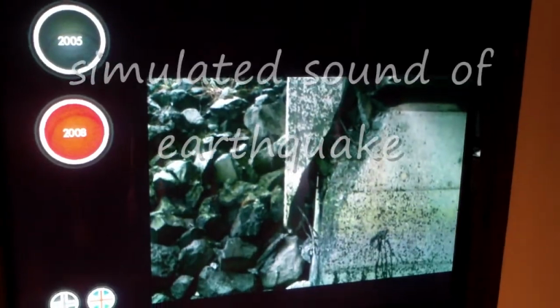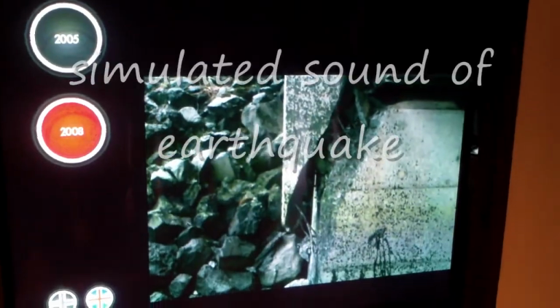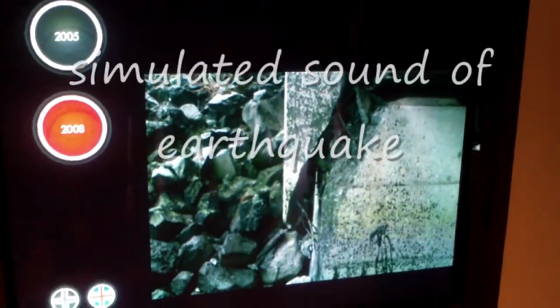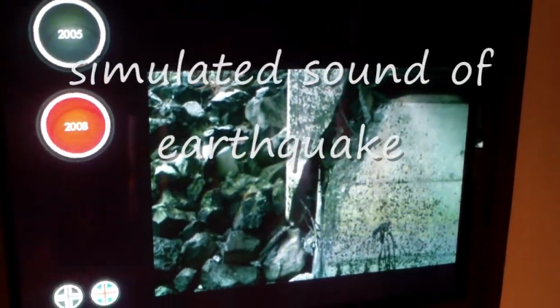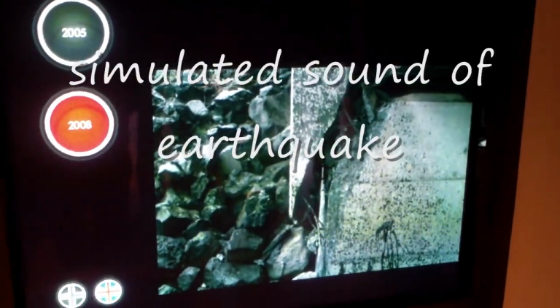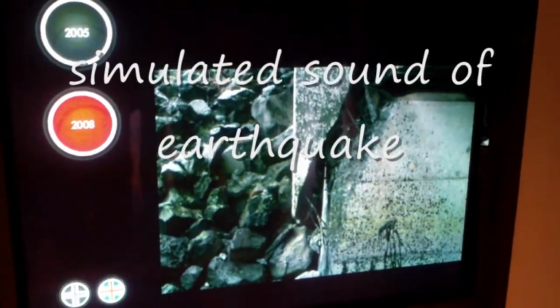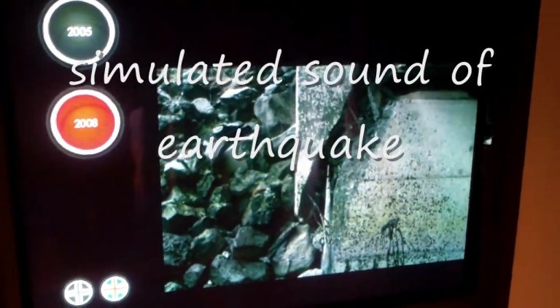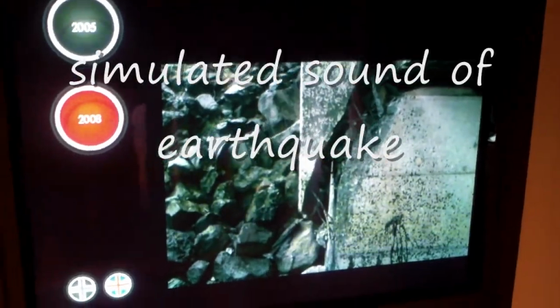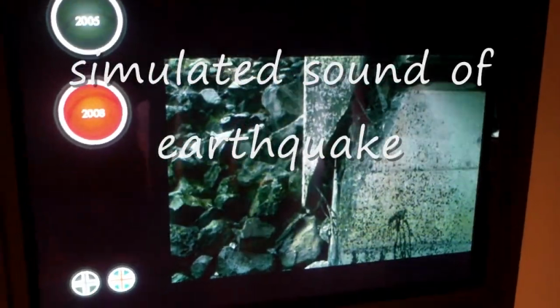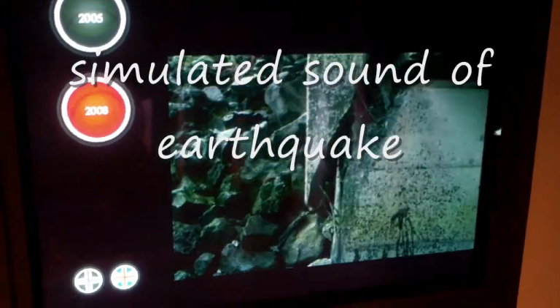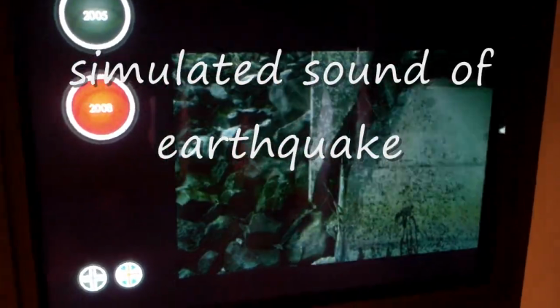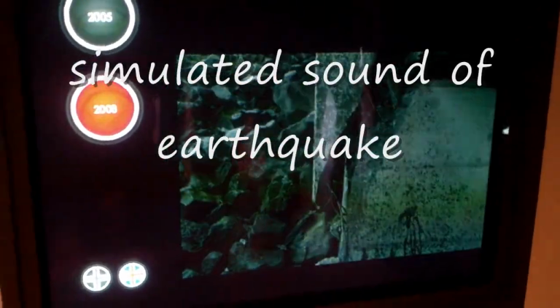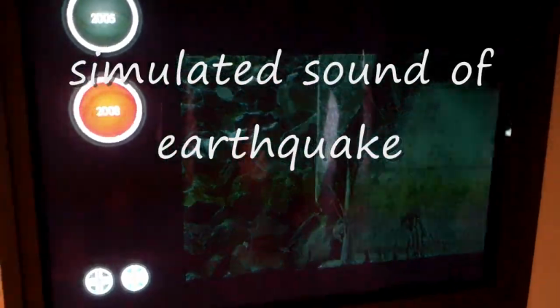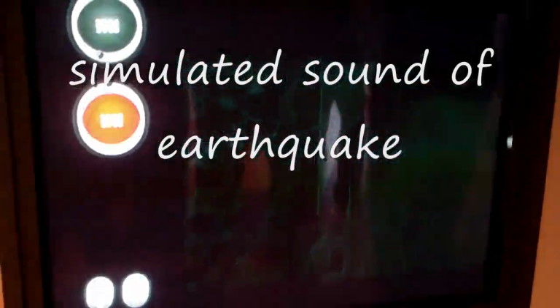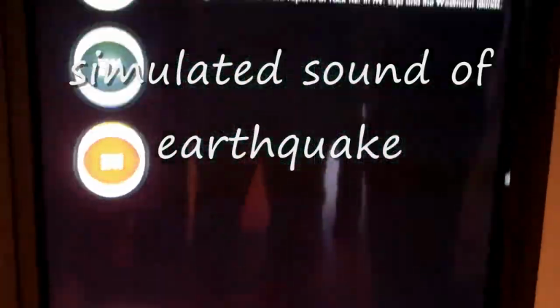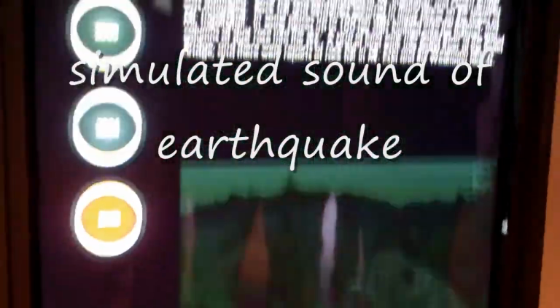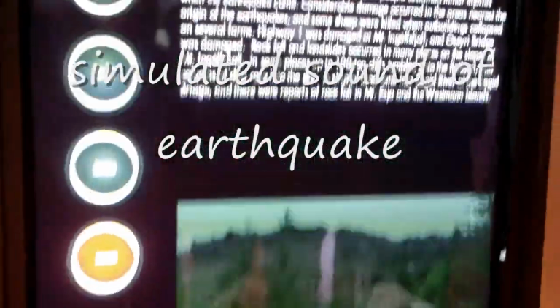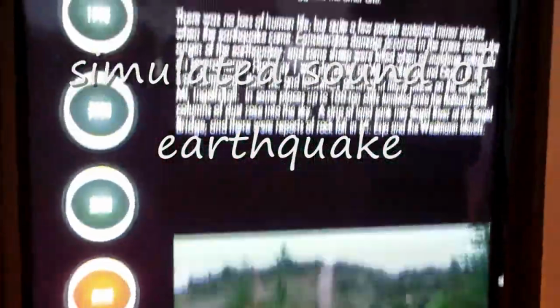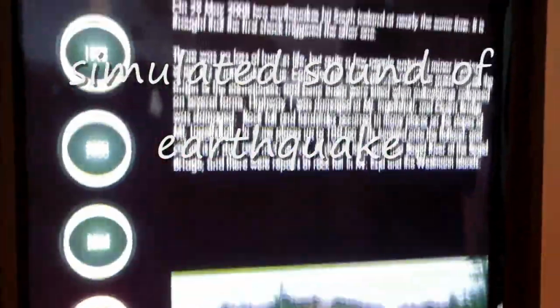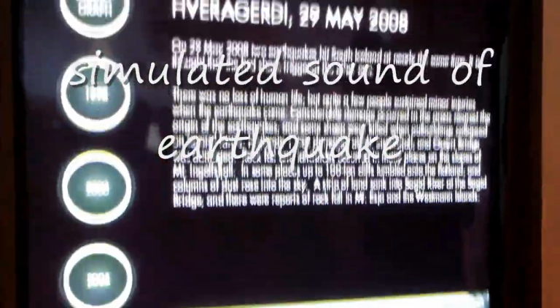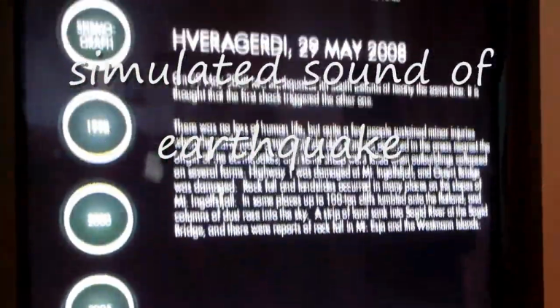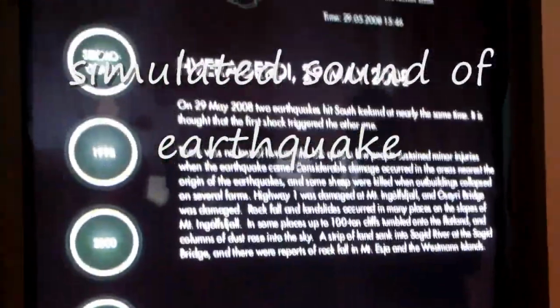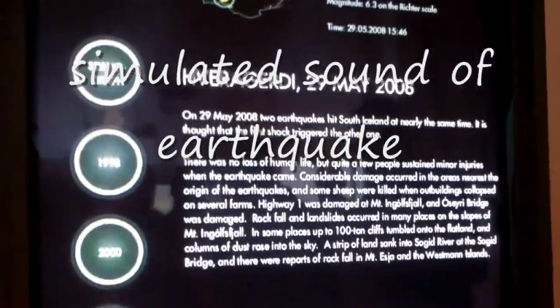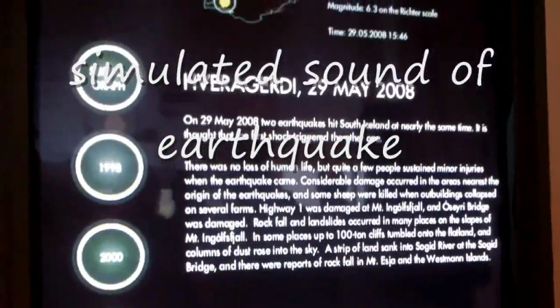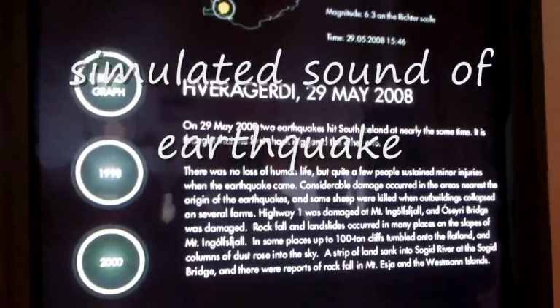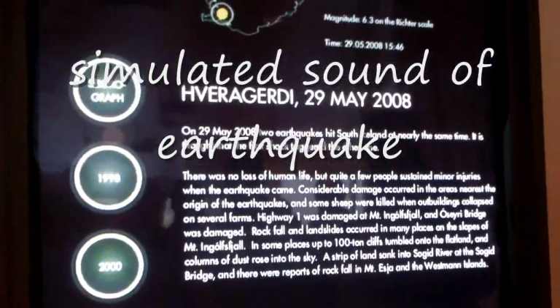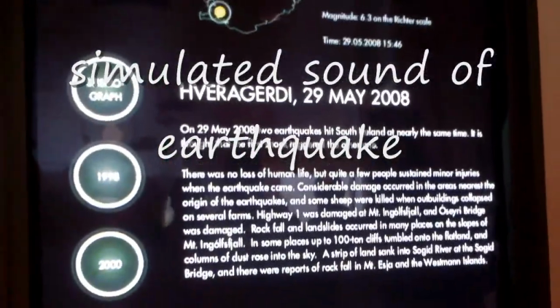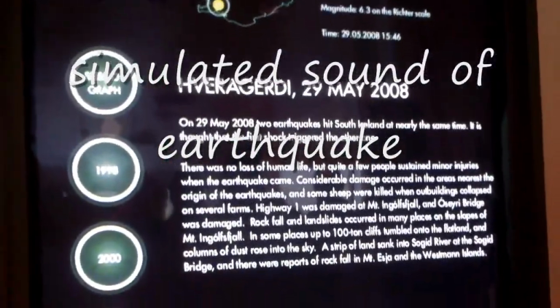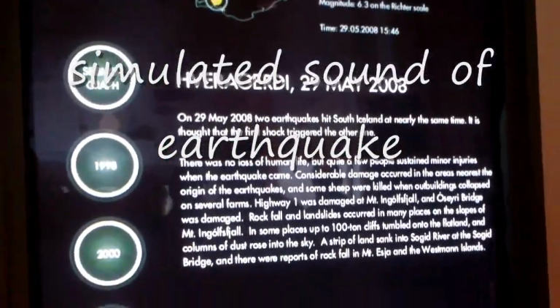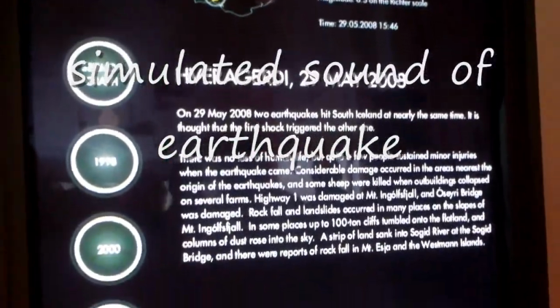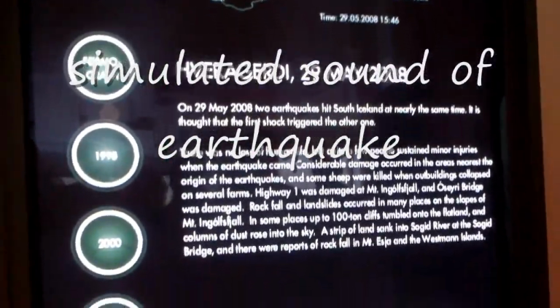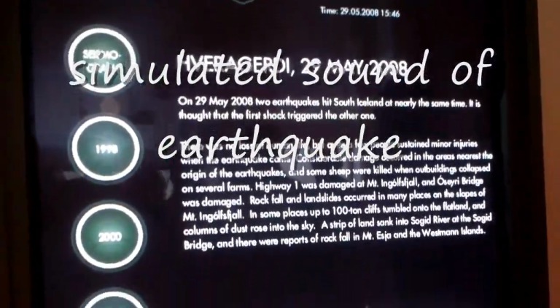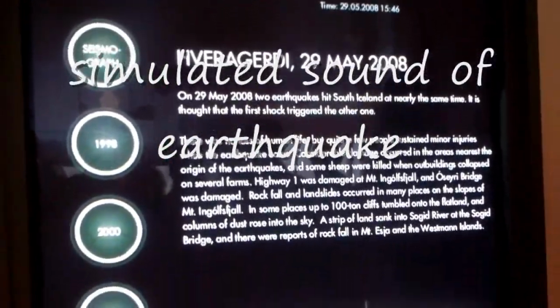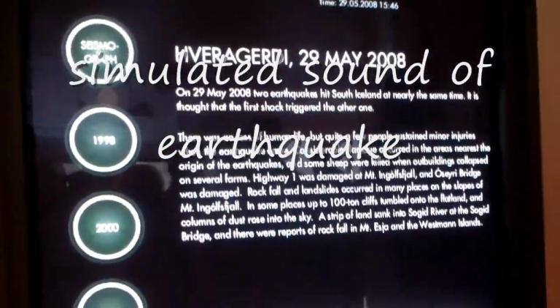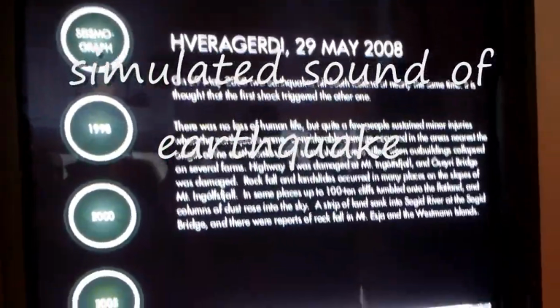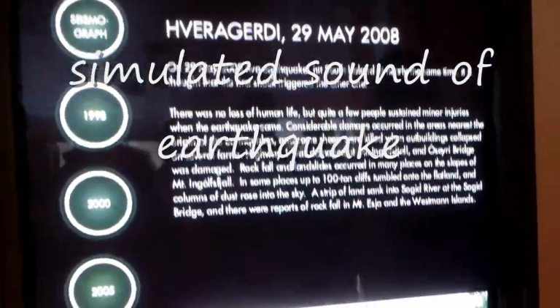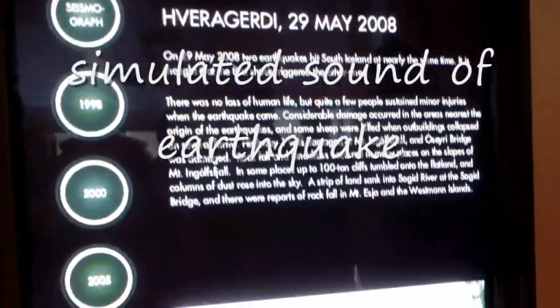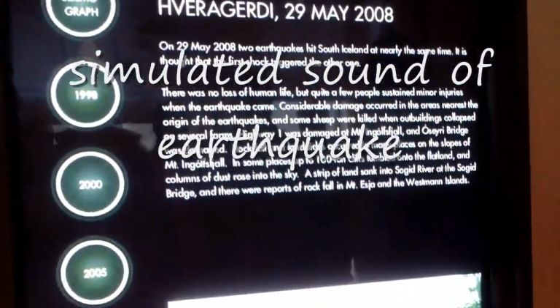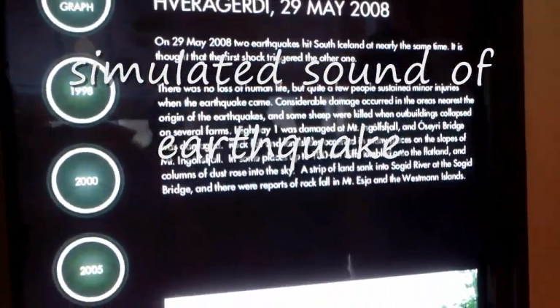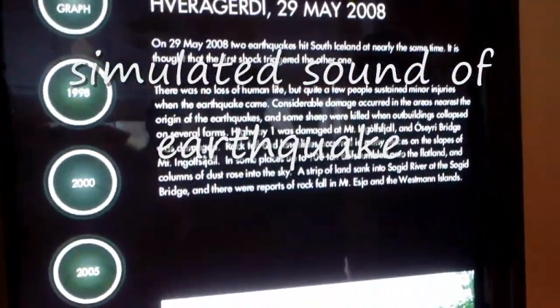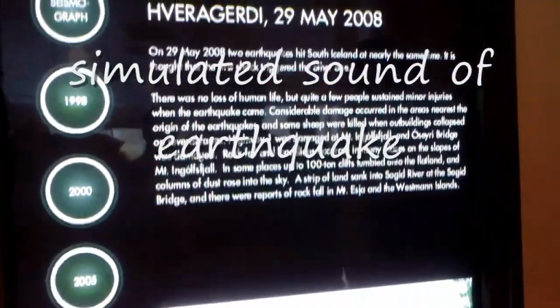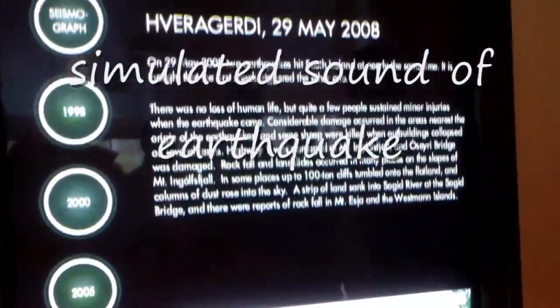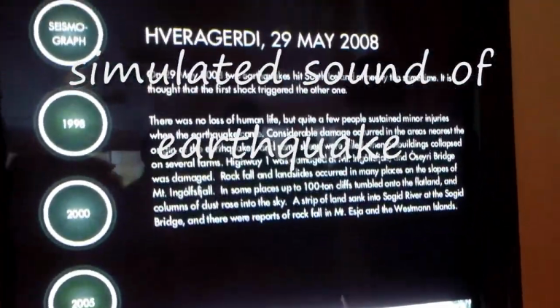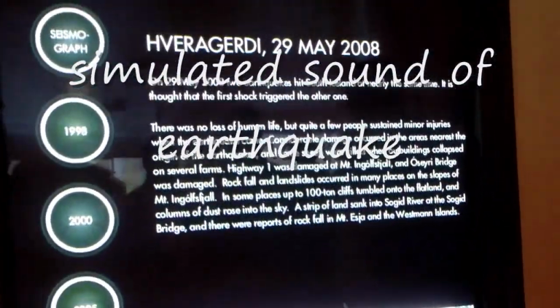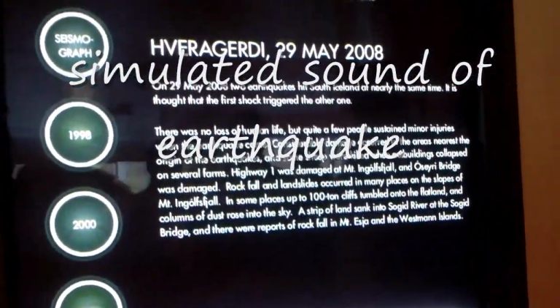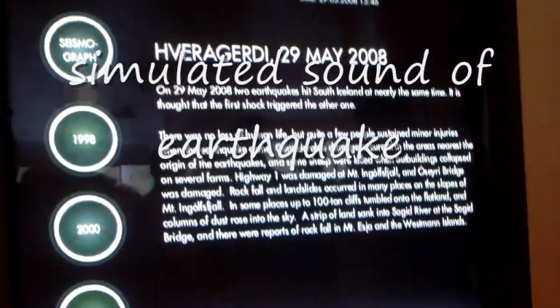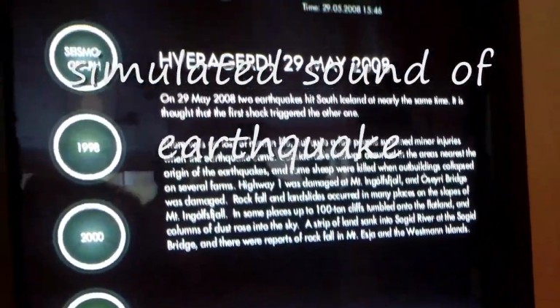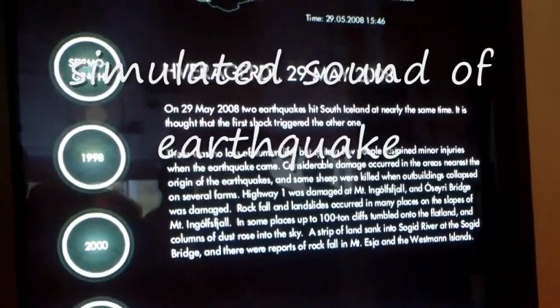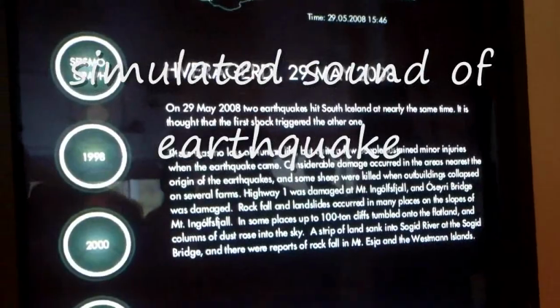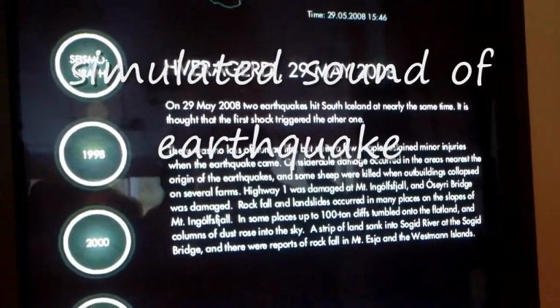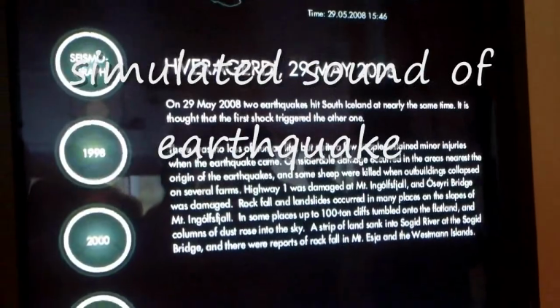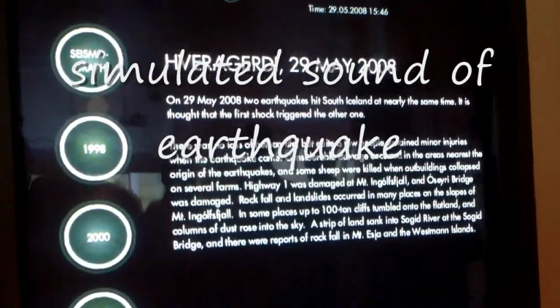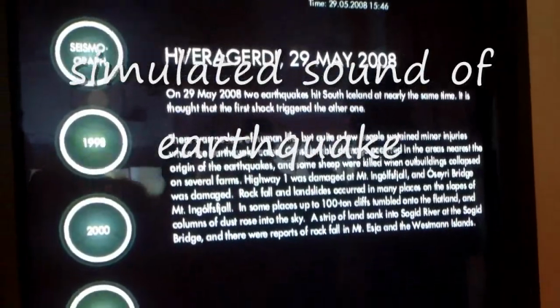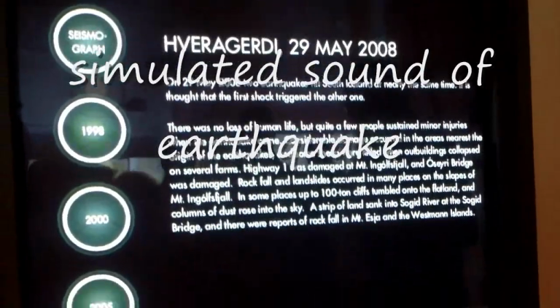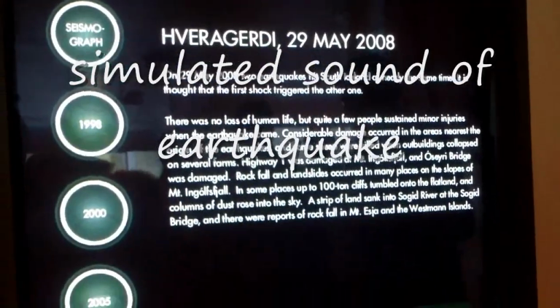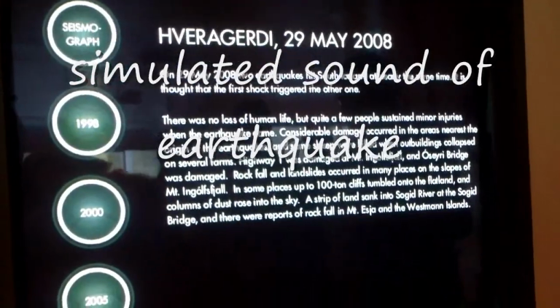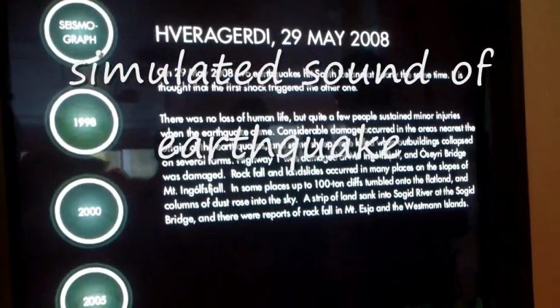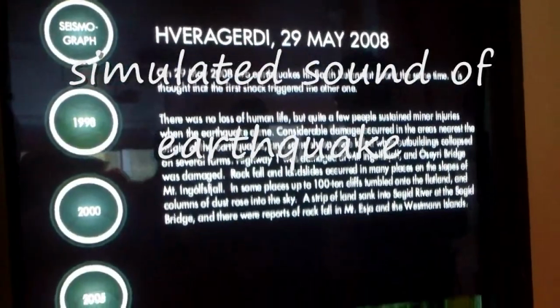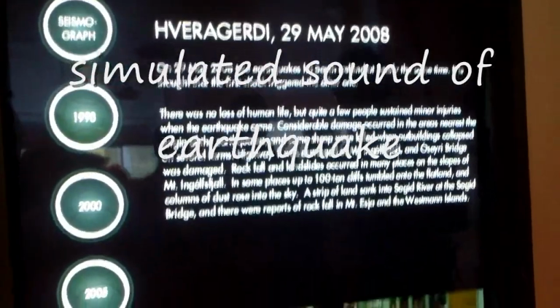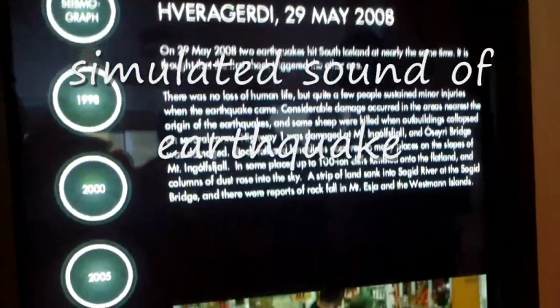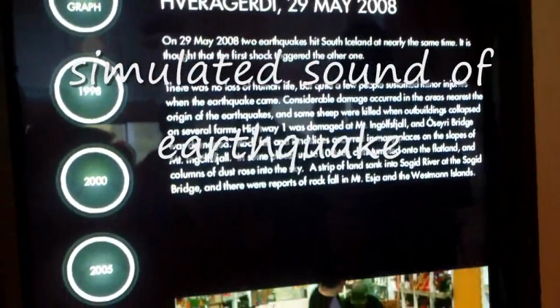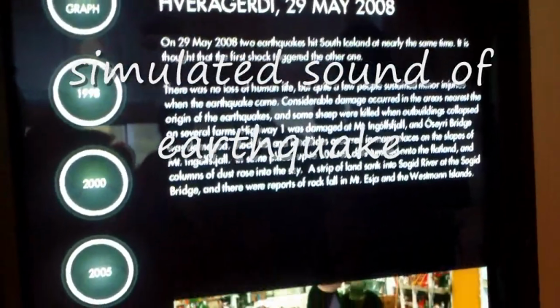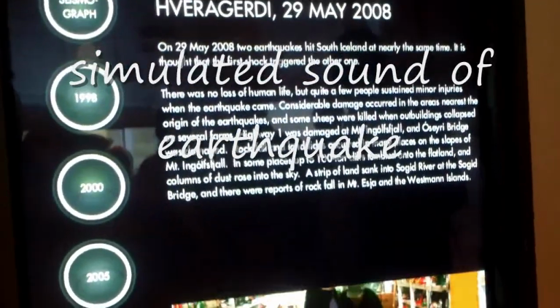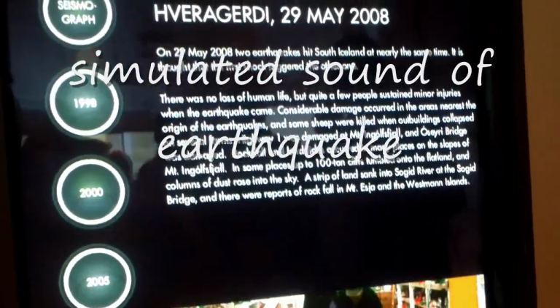Here we have sound recordings from four big earthquakes that occurred in this area — in 1998, 2000, 2005, and 2008.